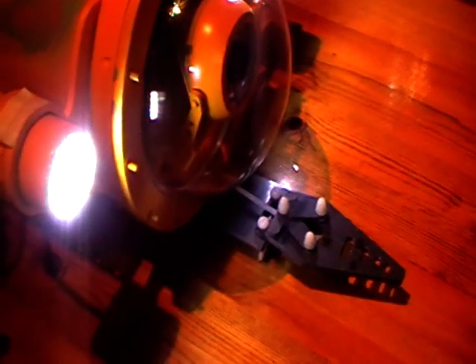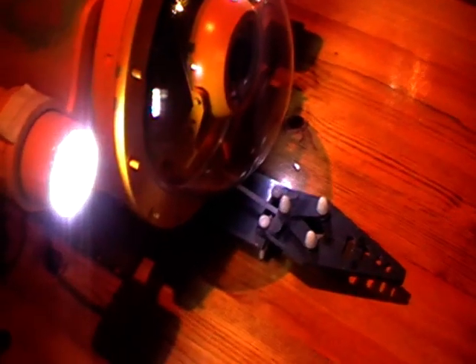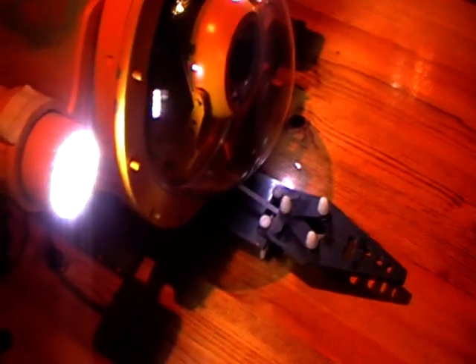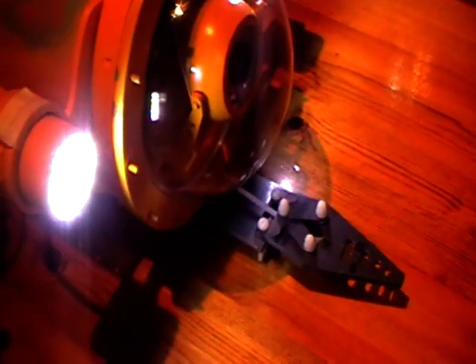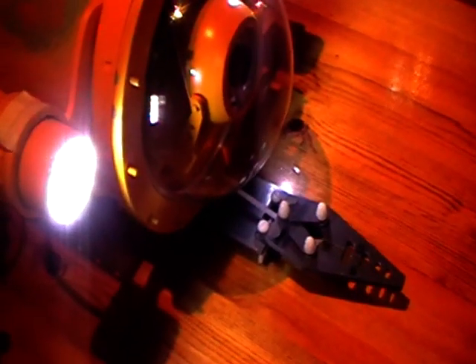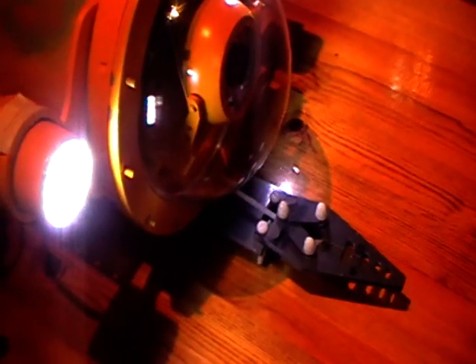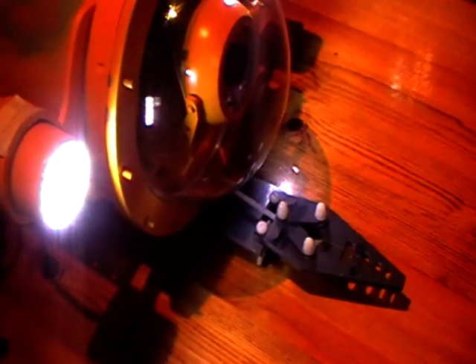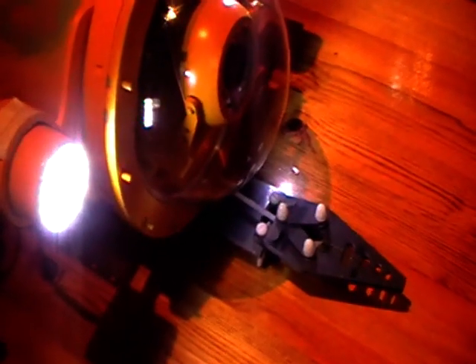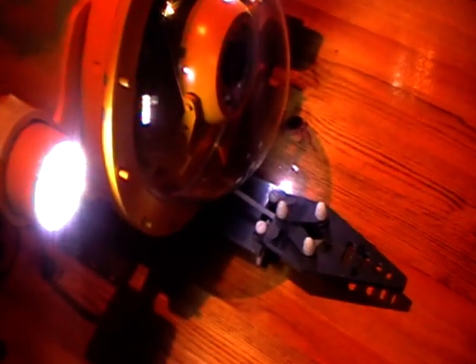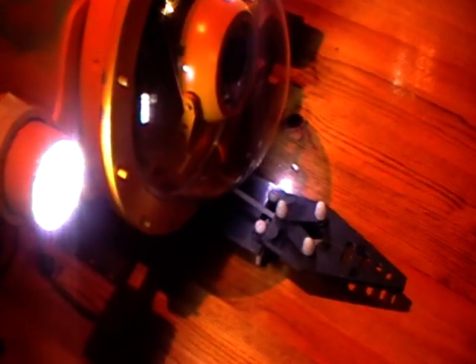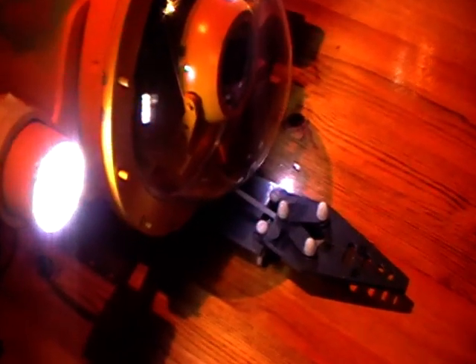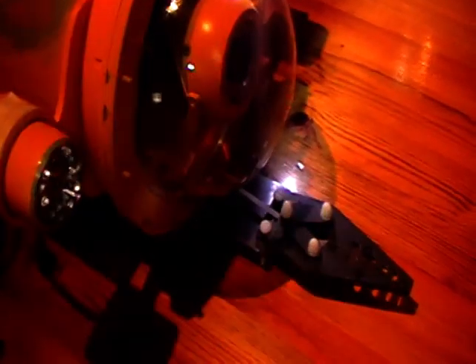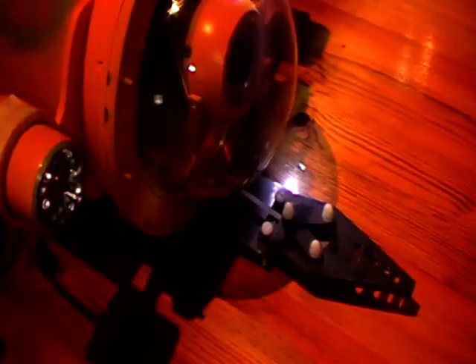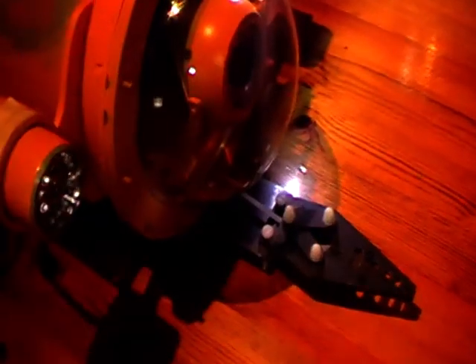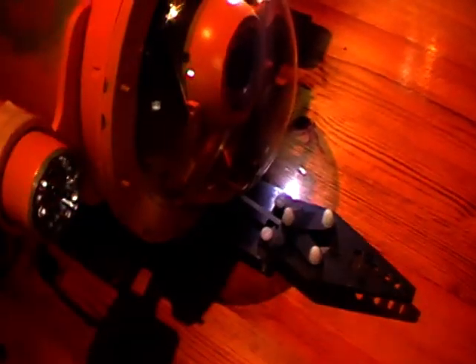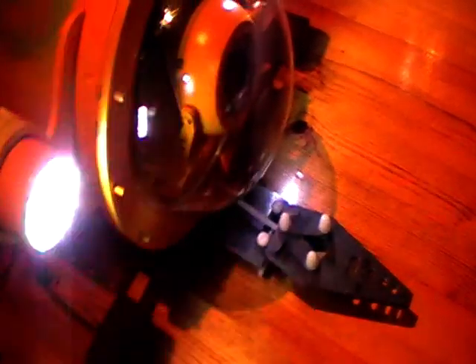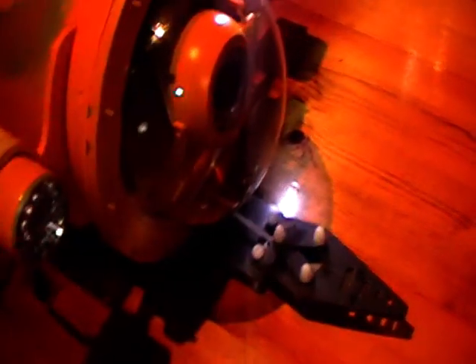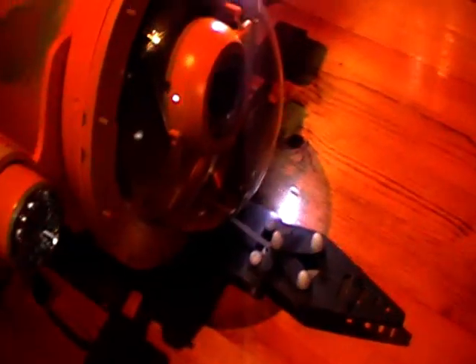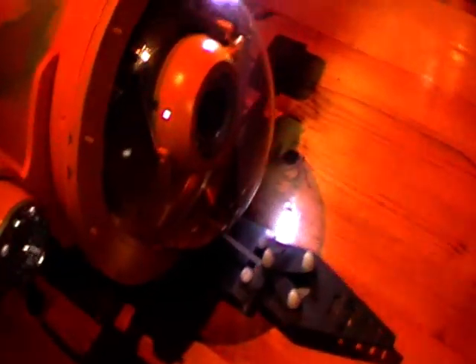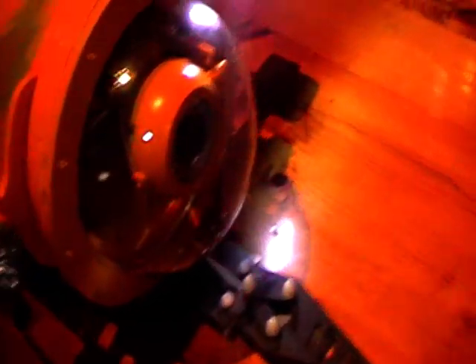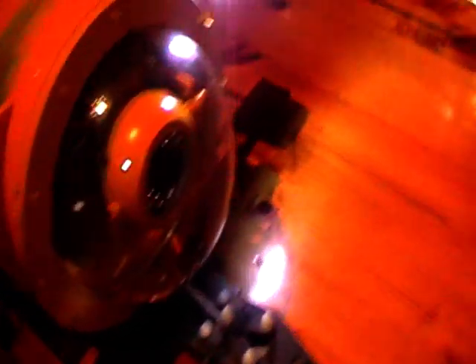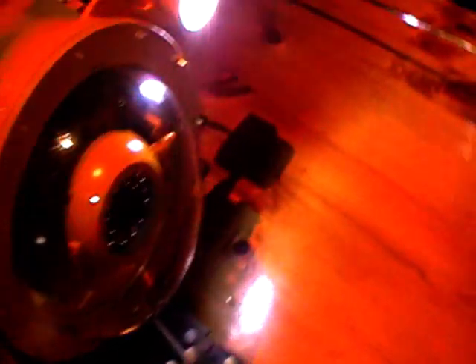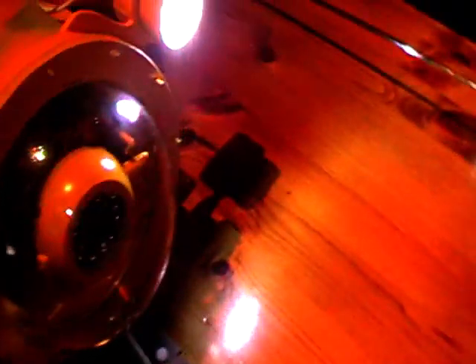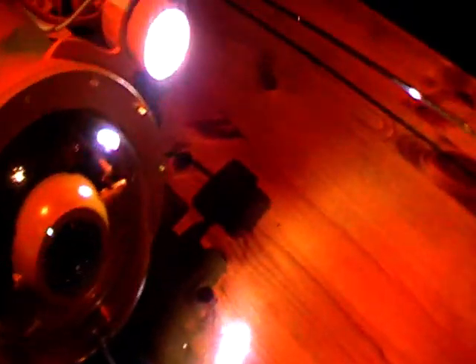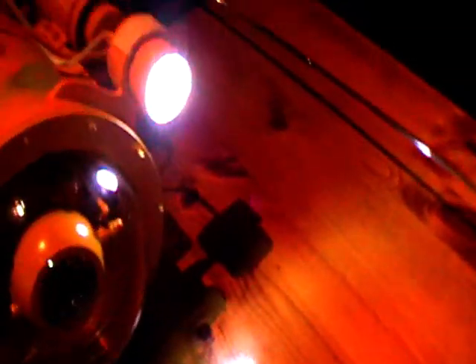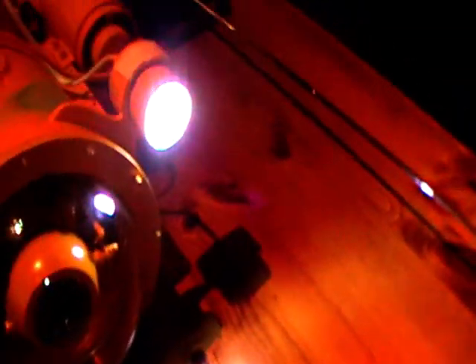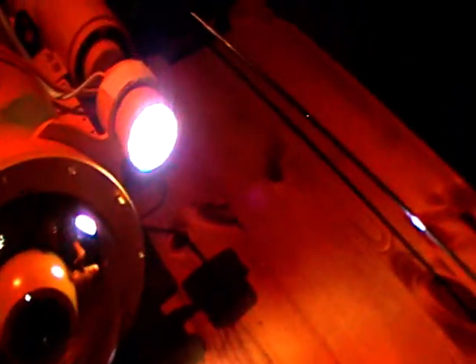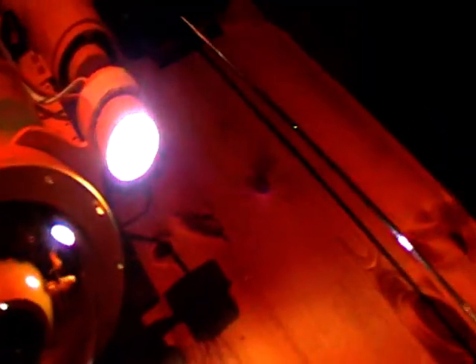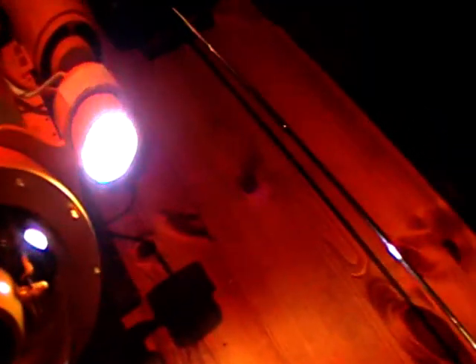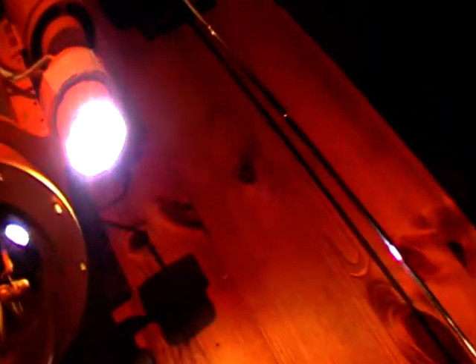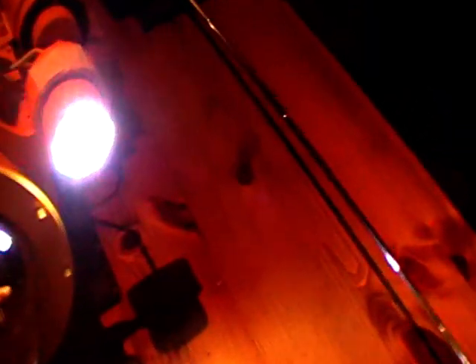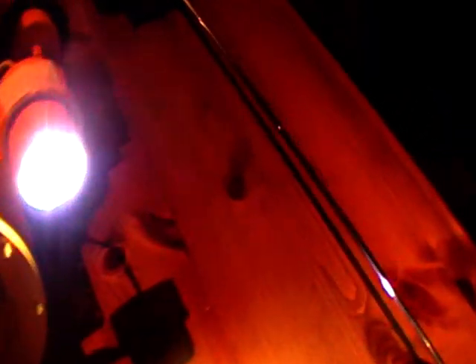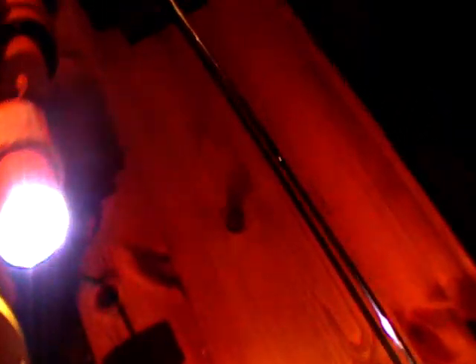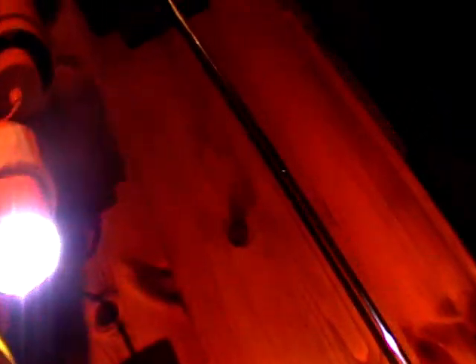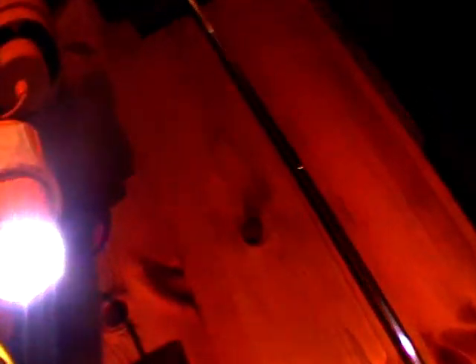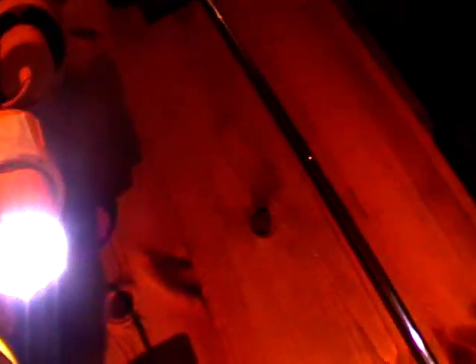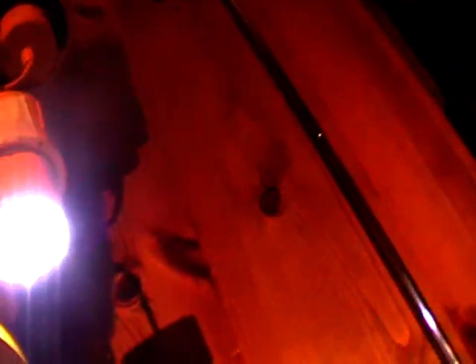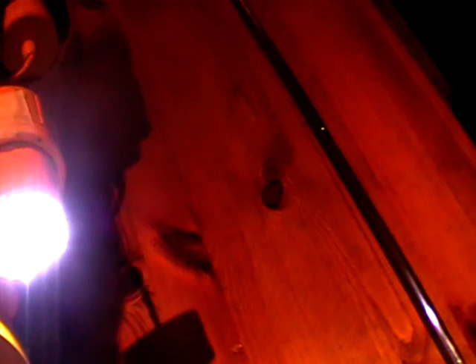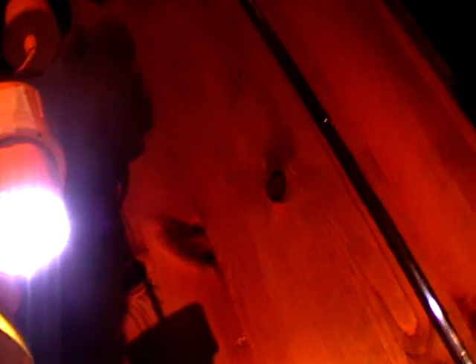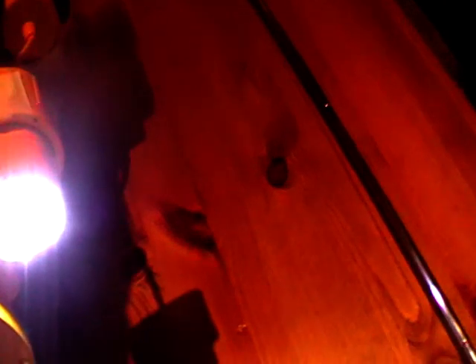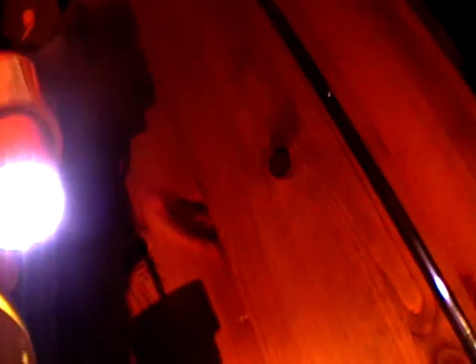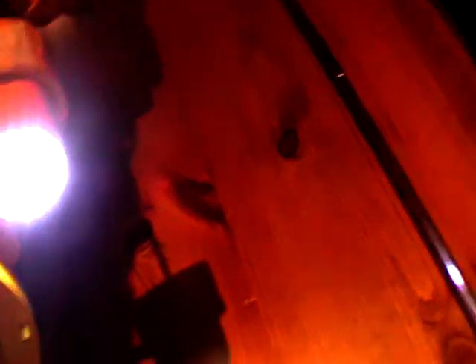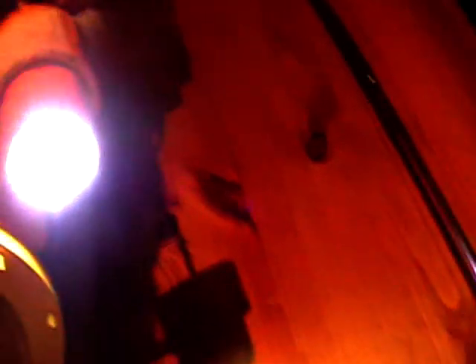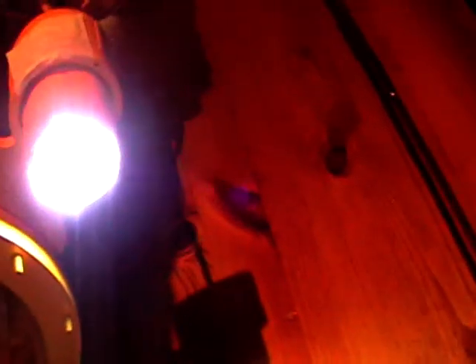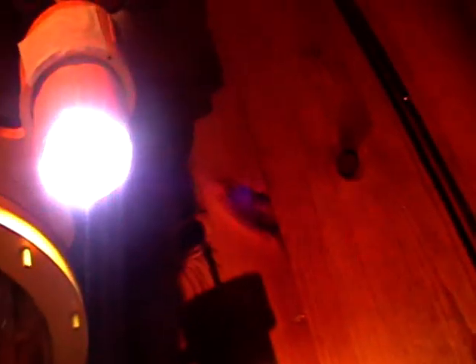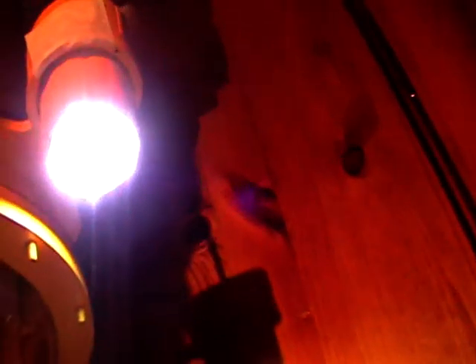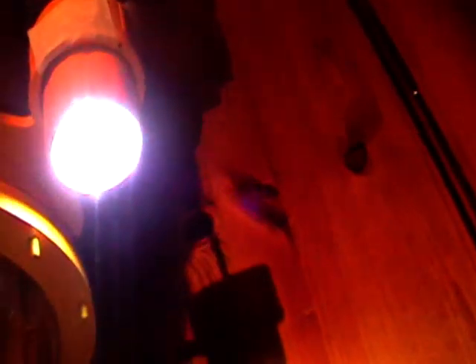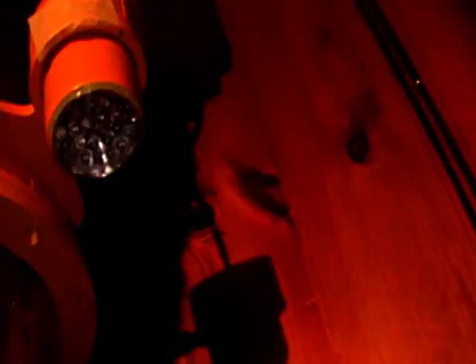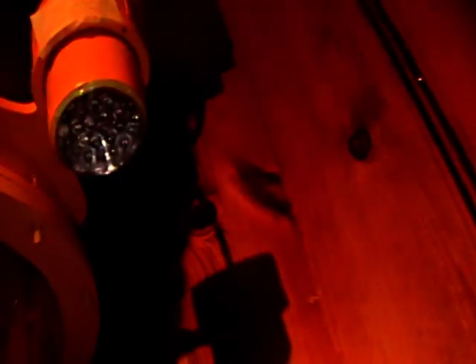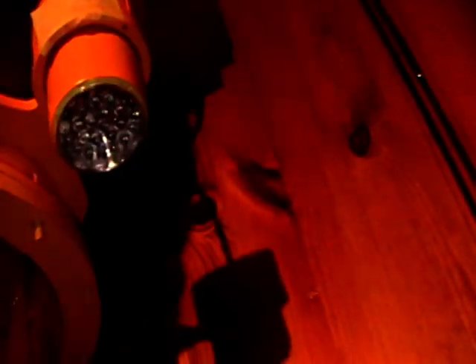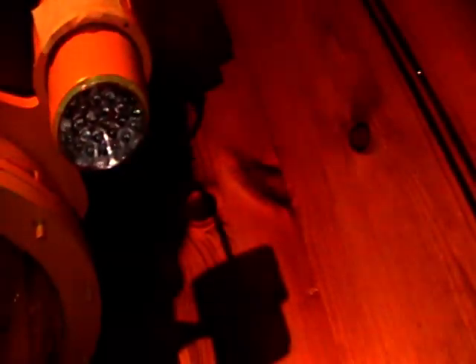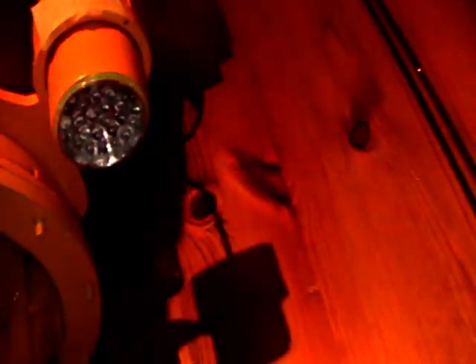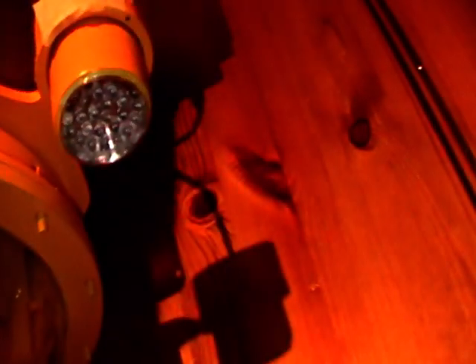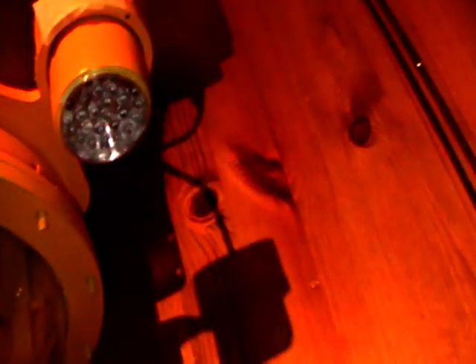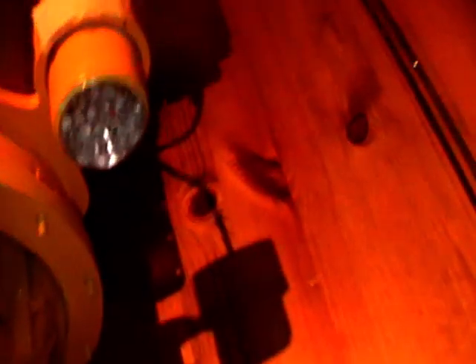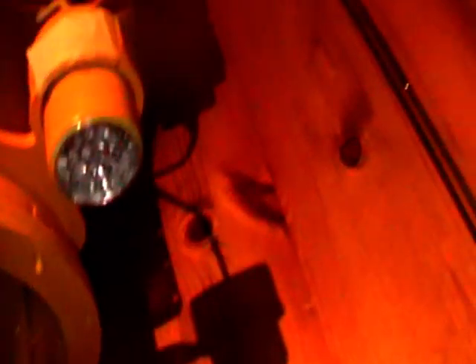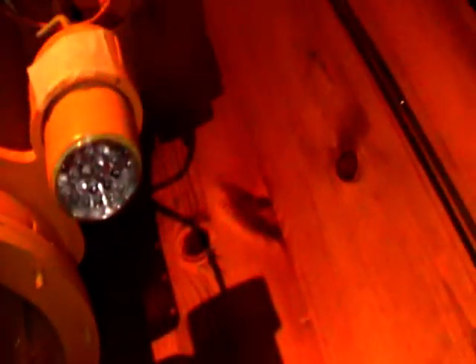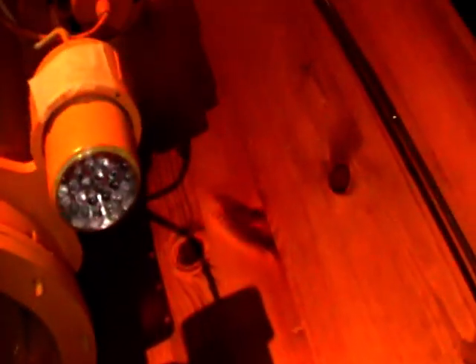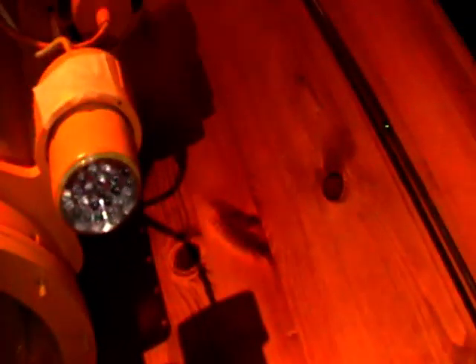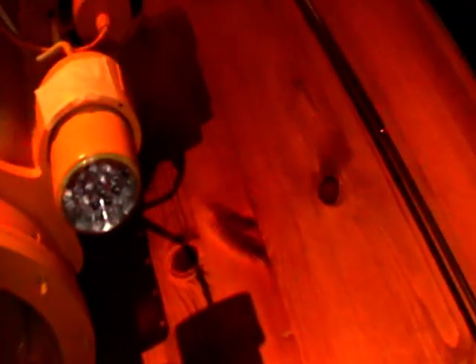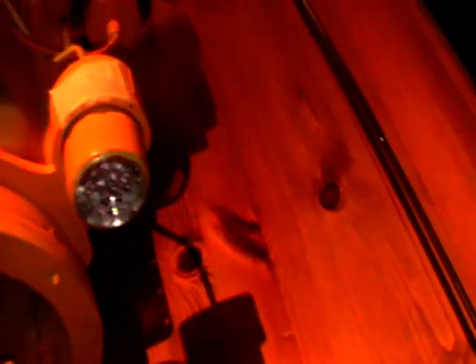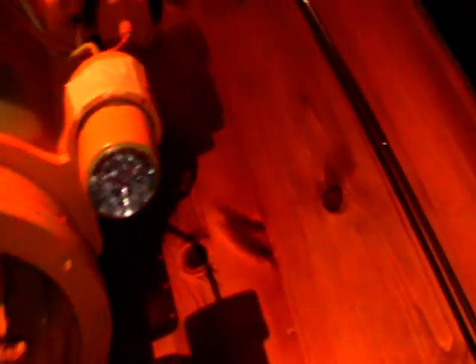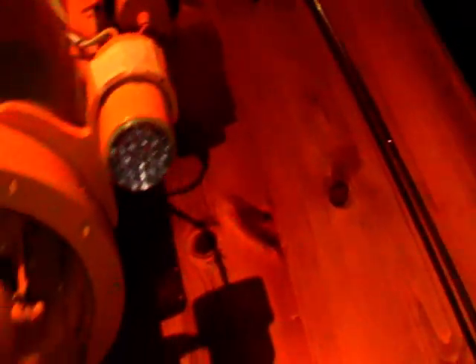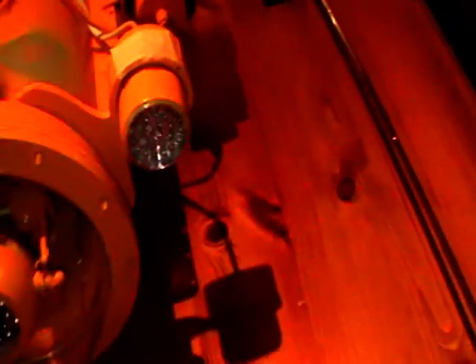I'll just switch these lights off. As you can see they're pretty pretty bright.